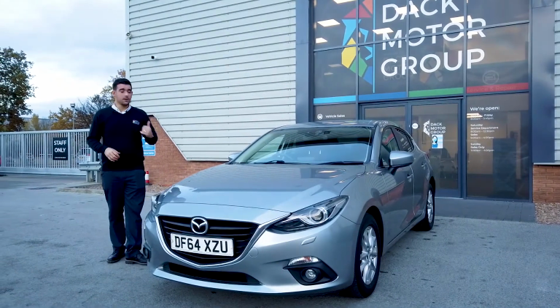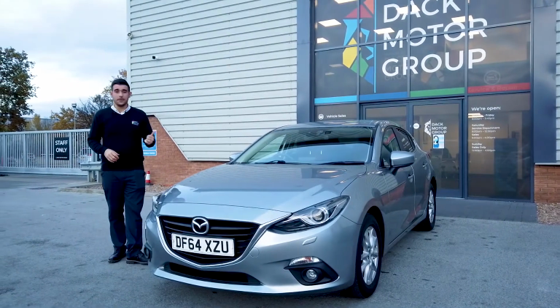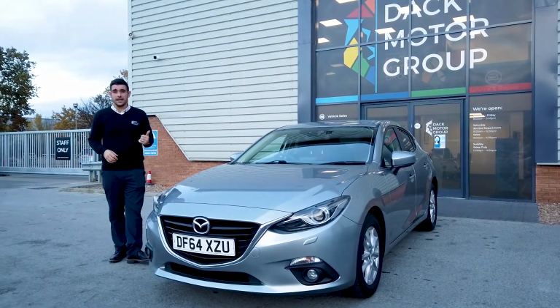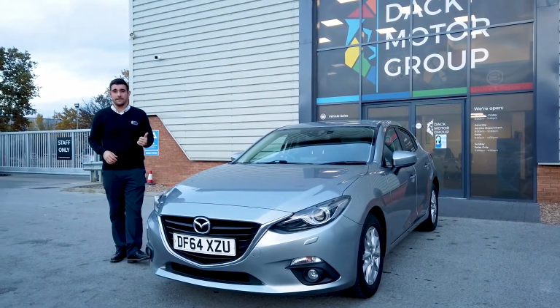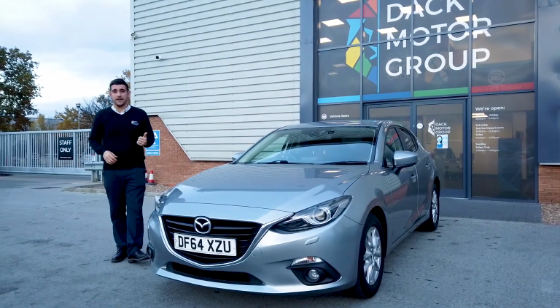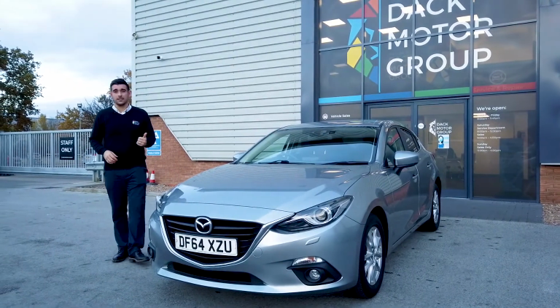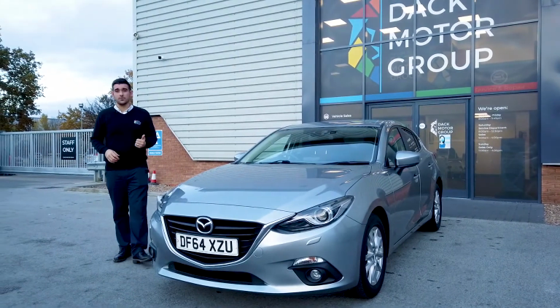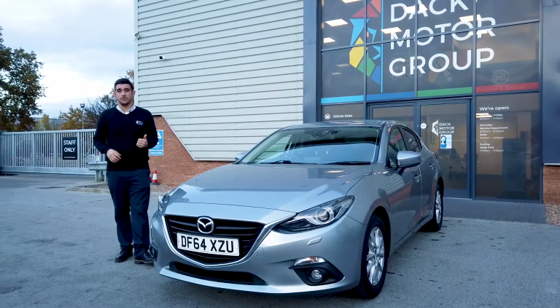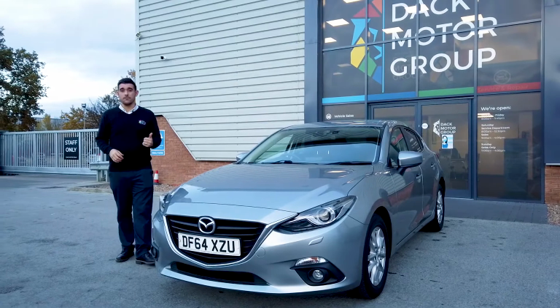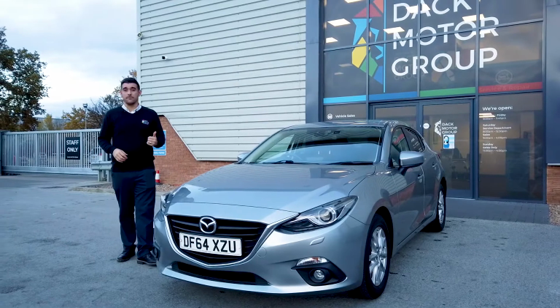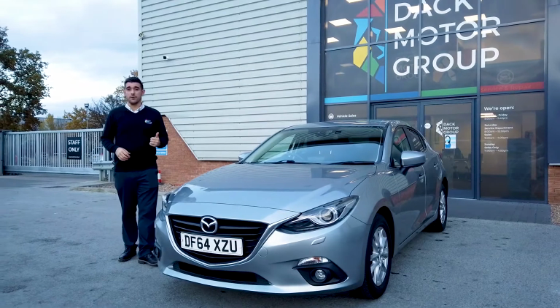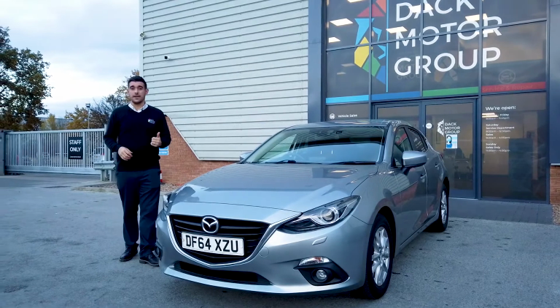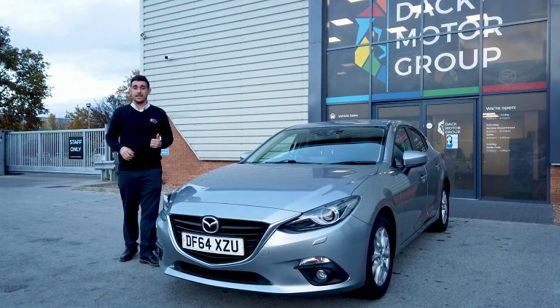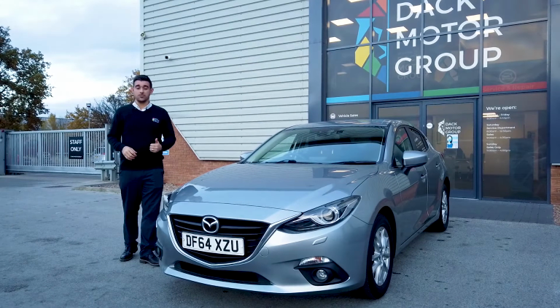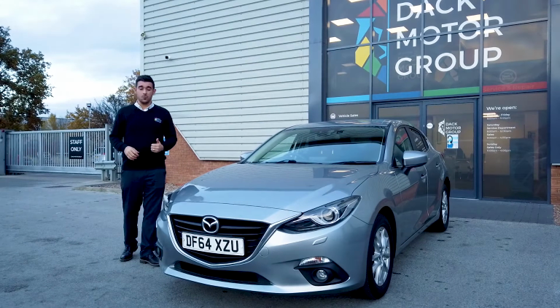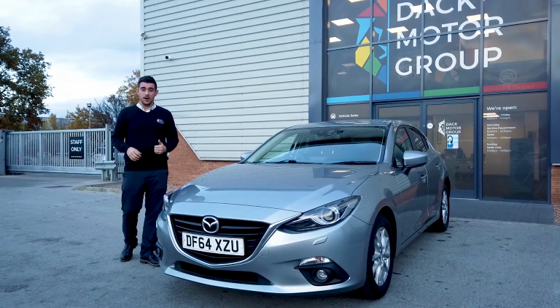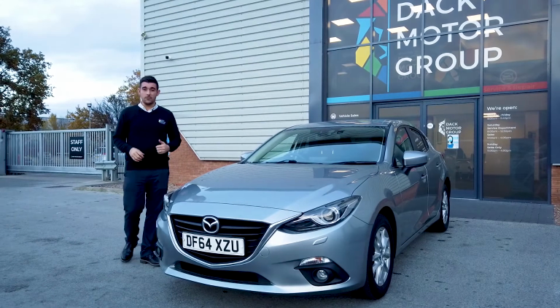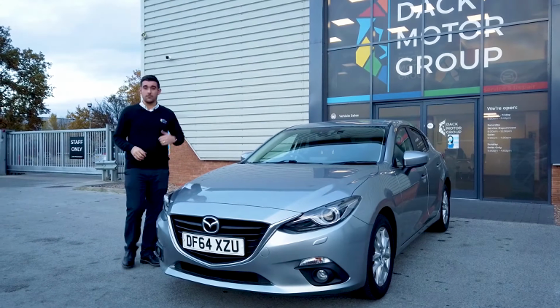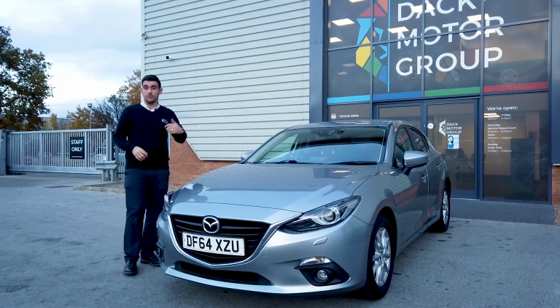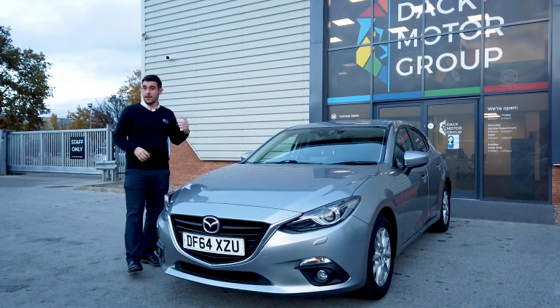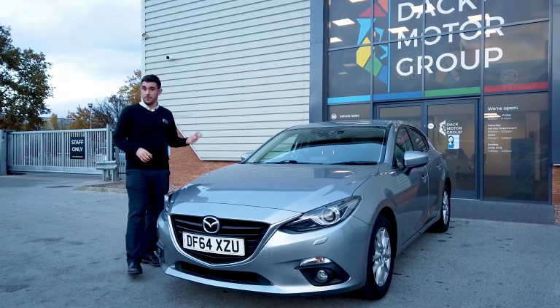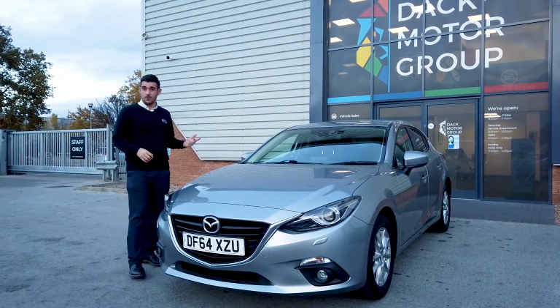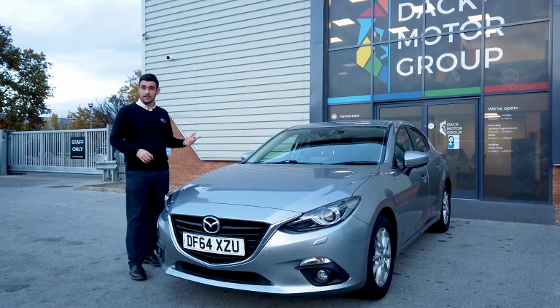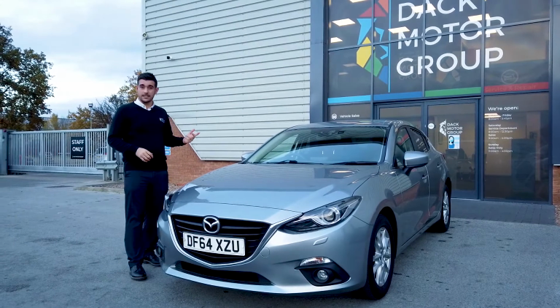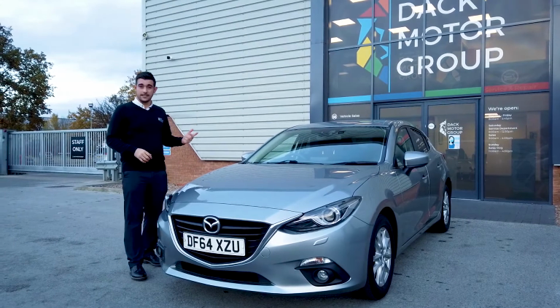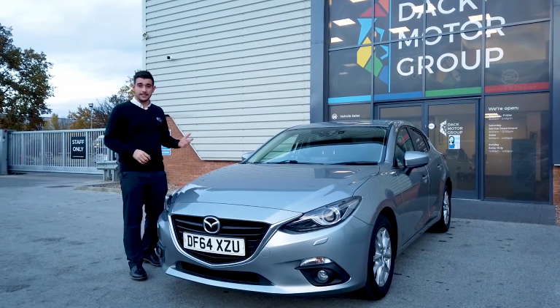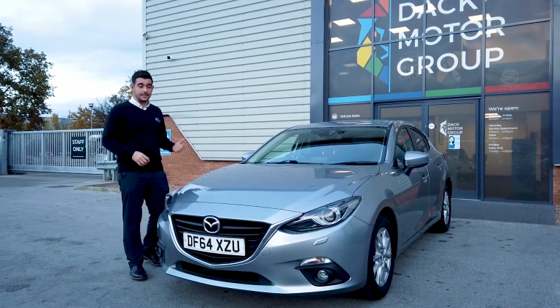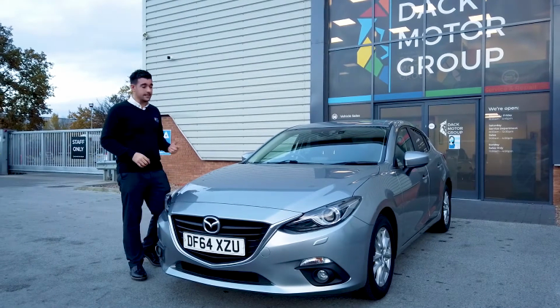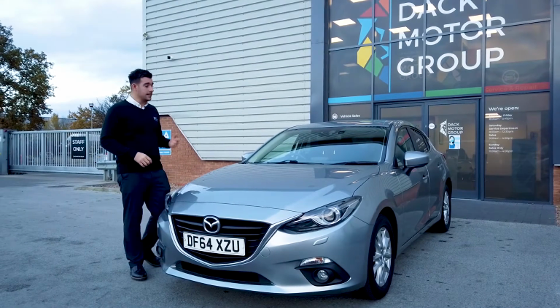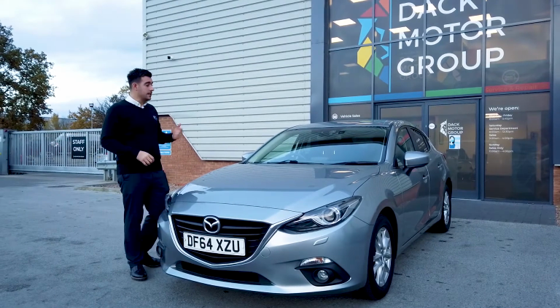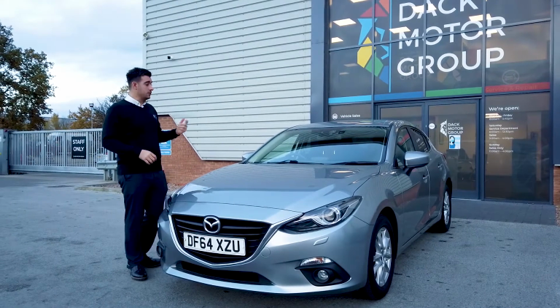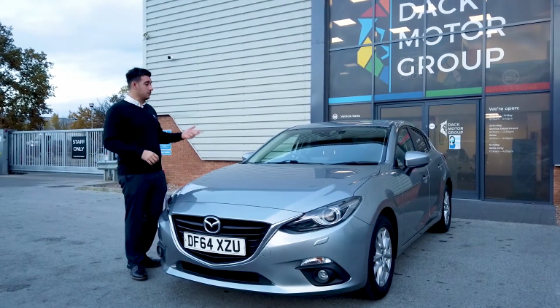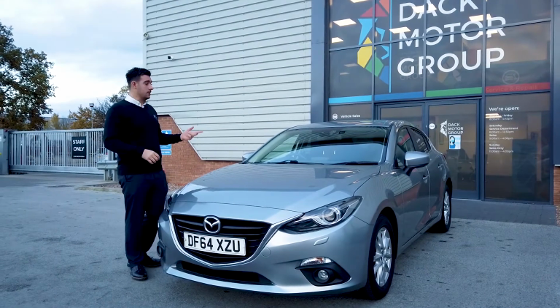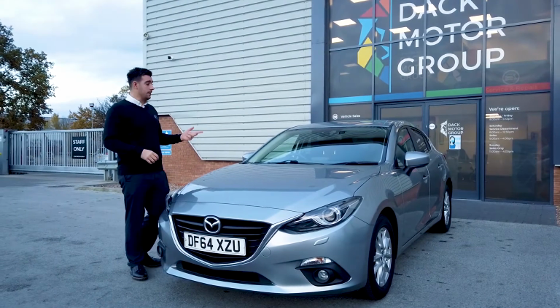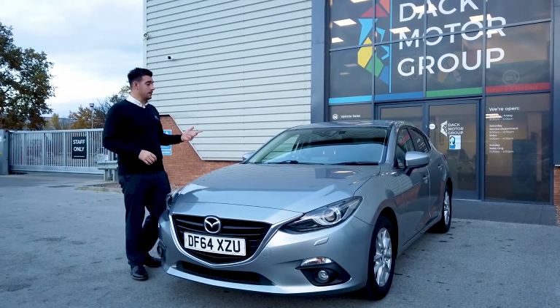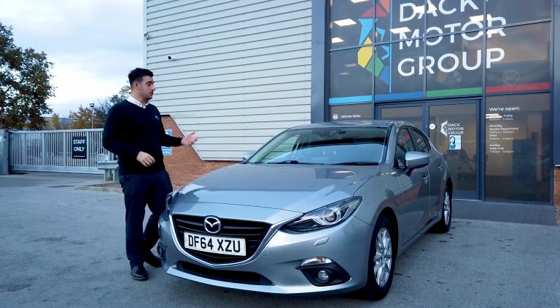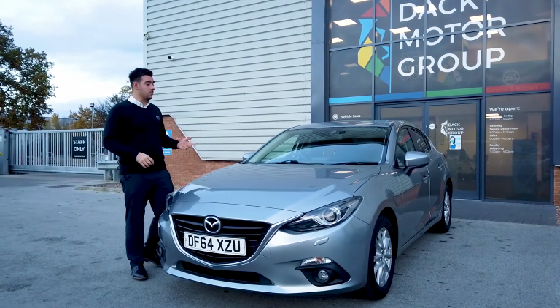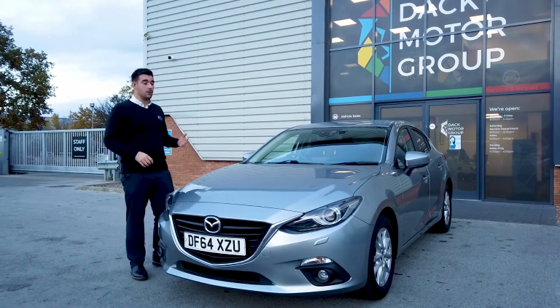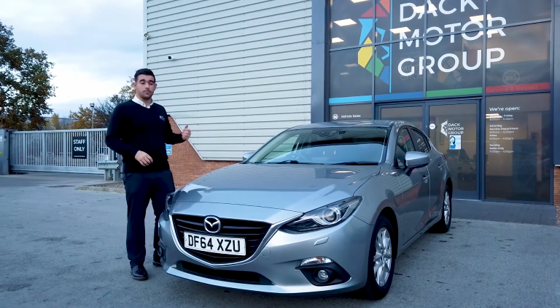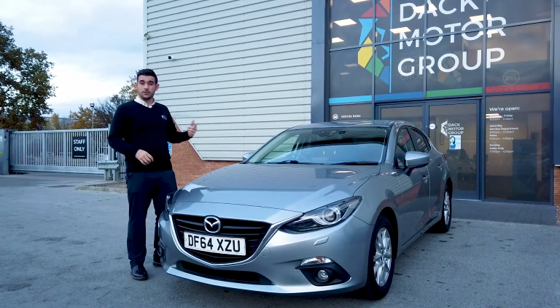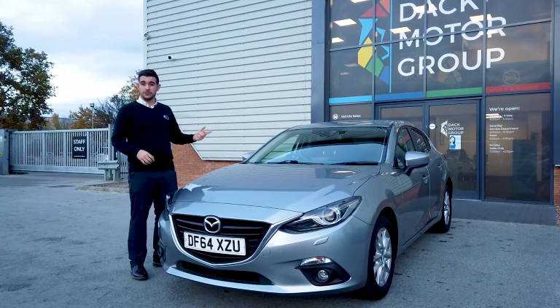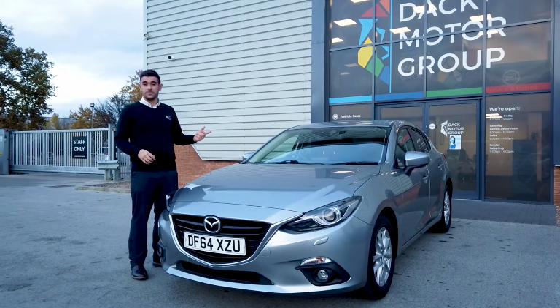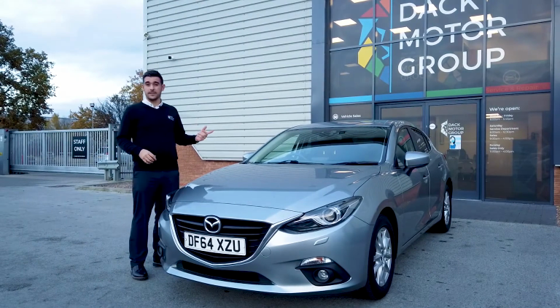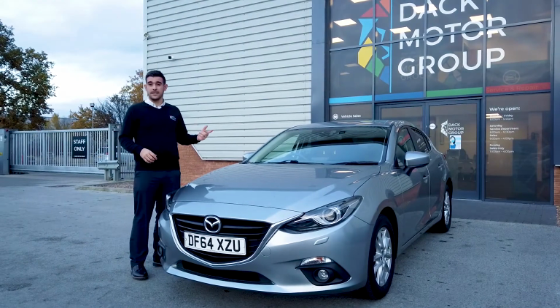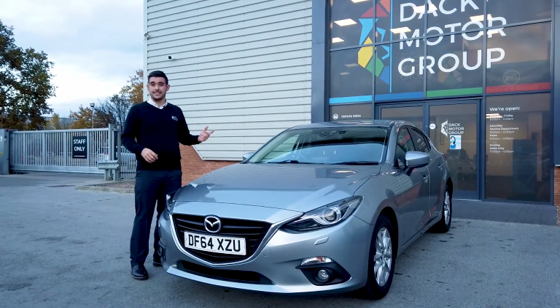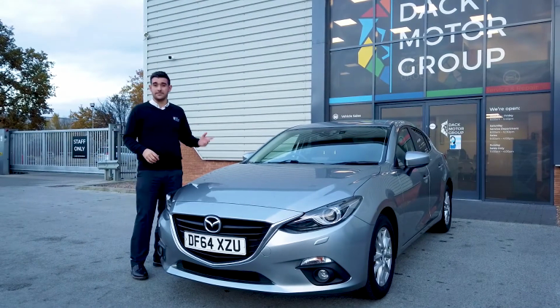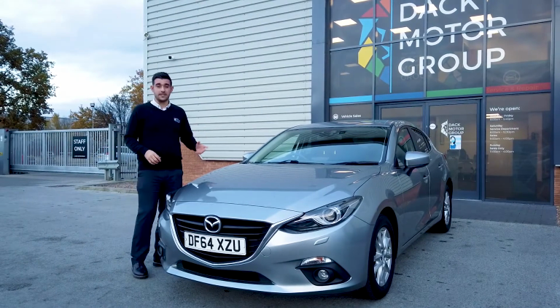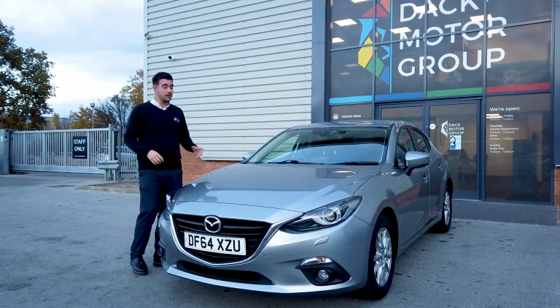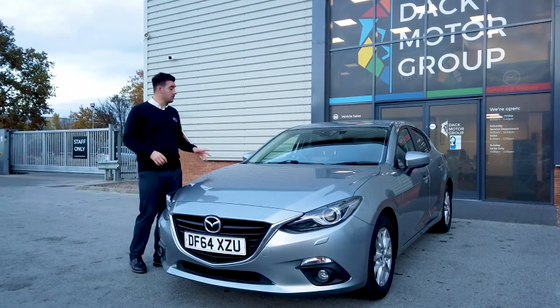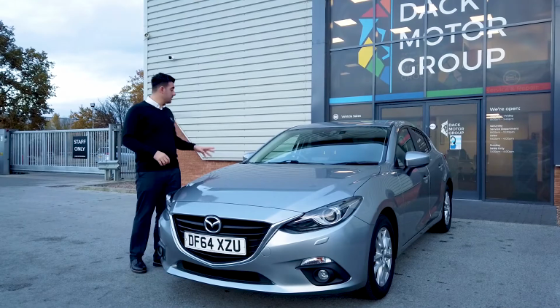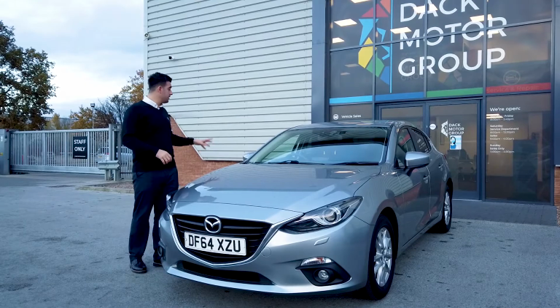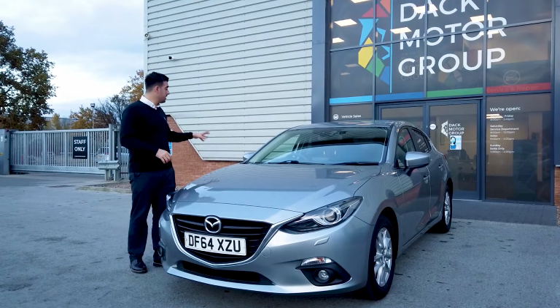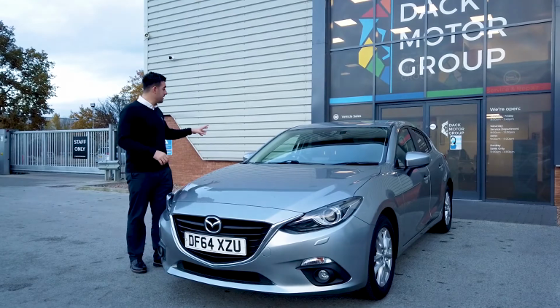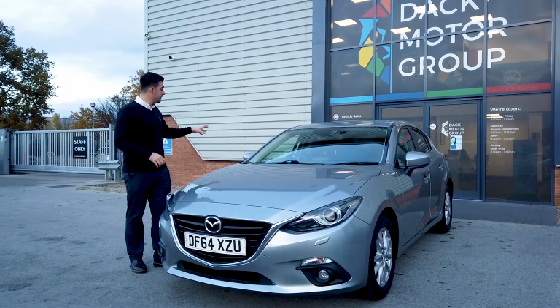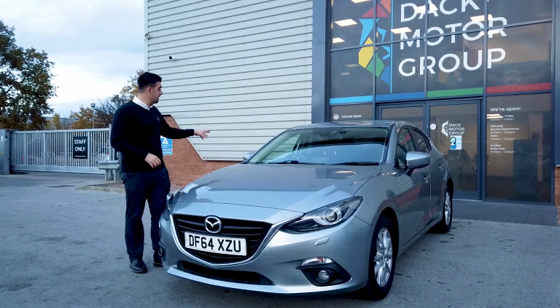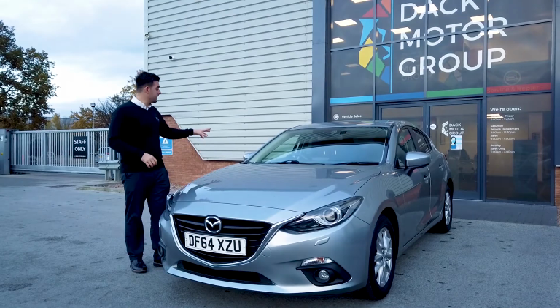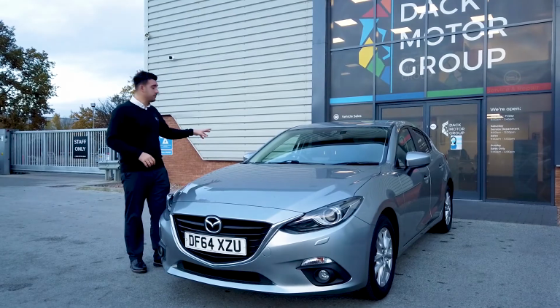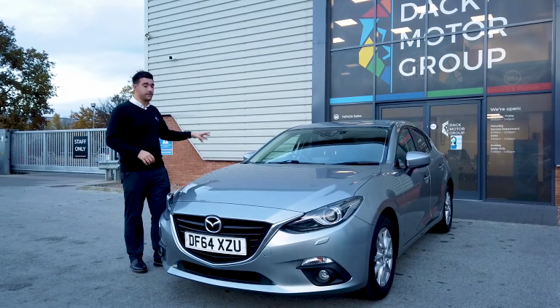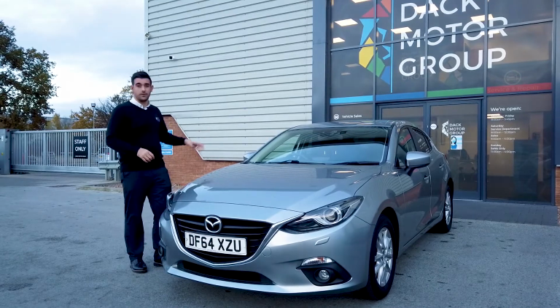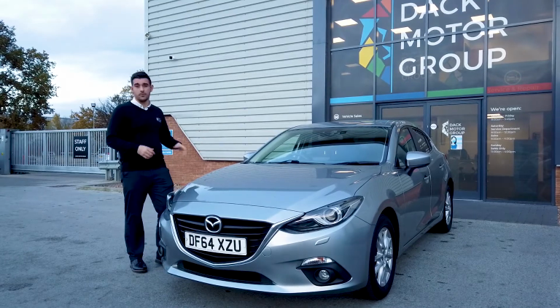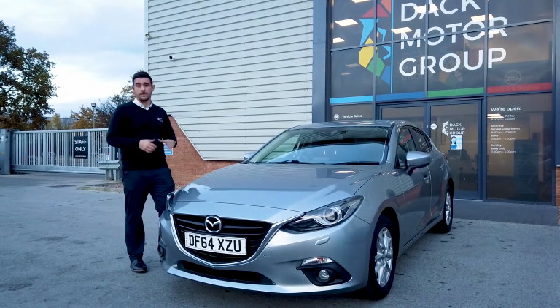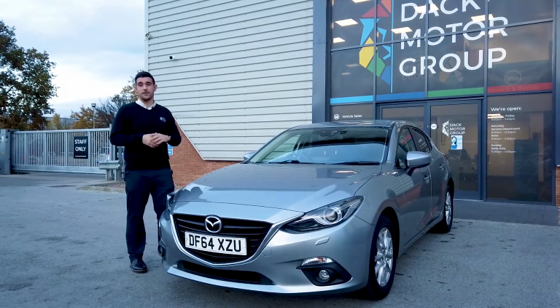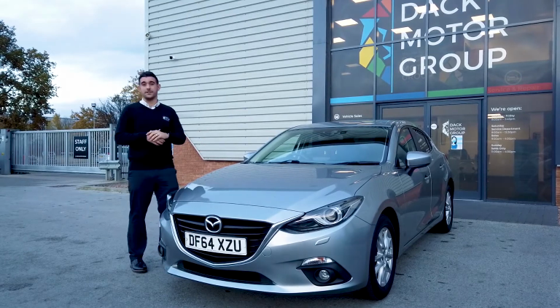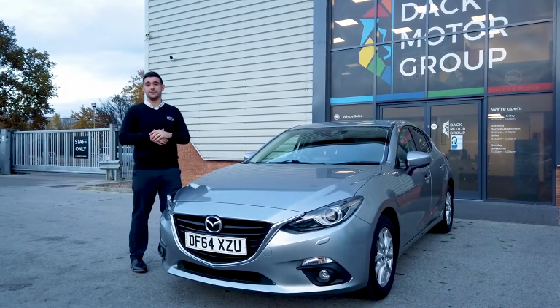A couple of key facts I want to run through on it as well: rear parking sensors, dual climate control, Bluetooth connectivity and also the electric folding wing mirrors.